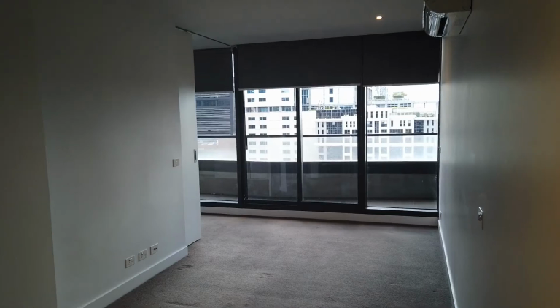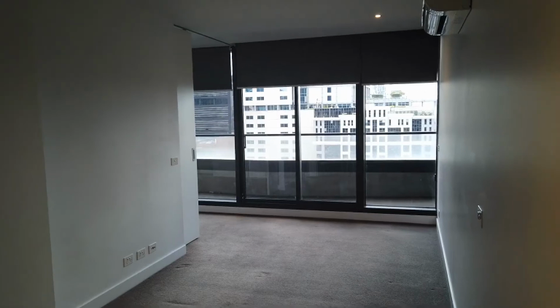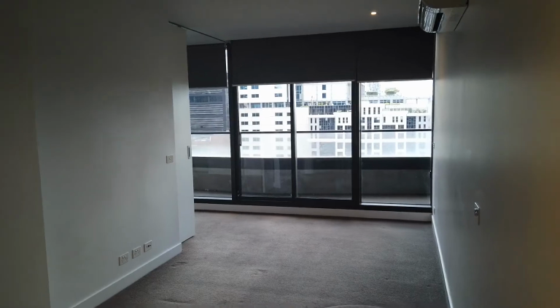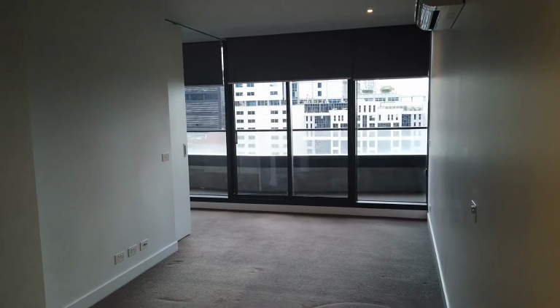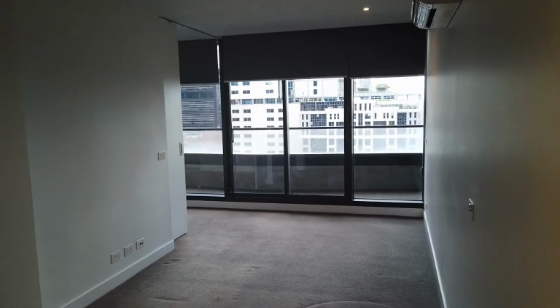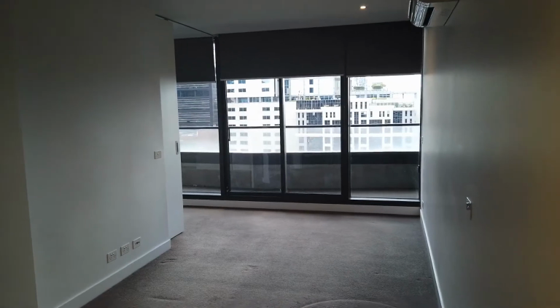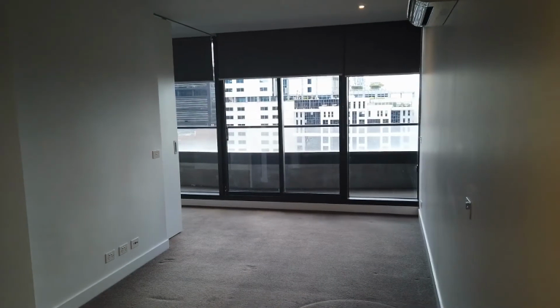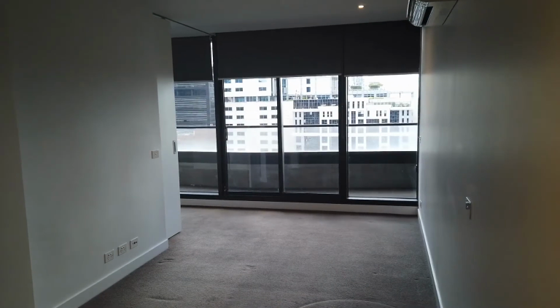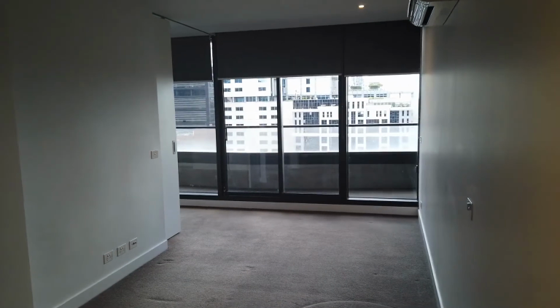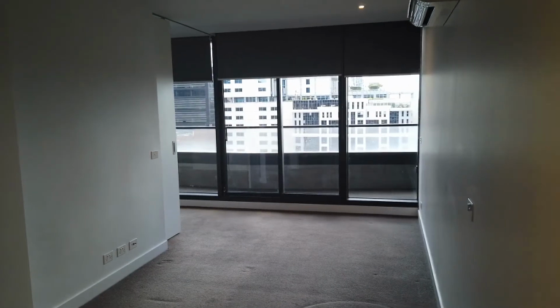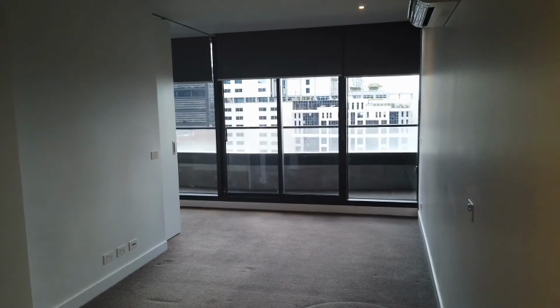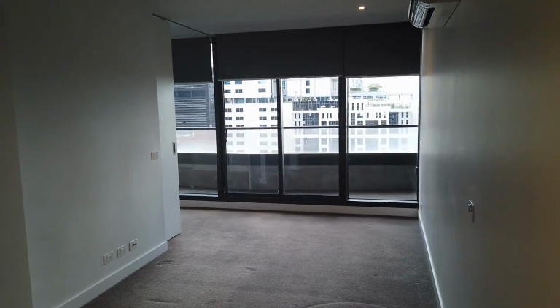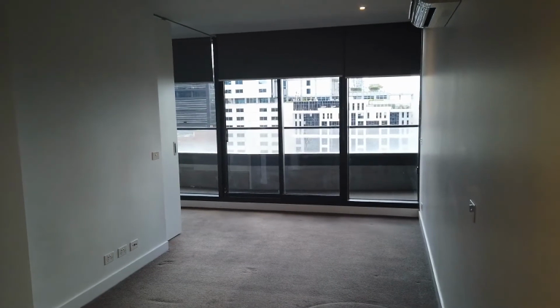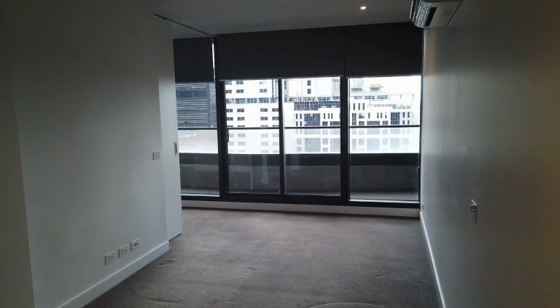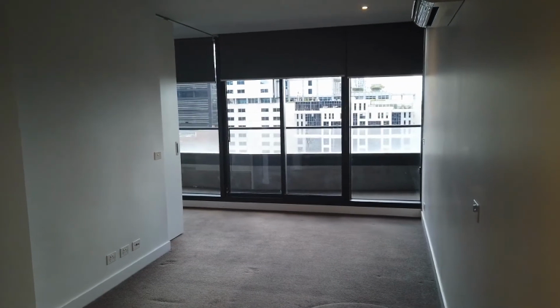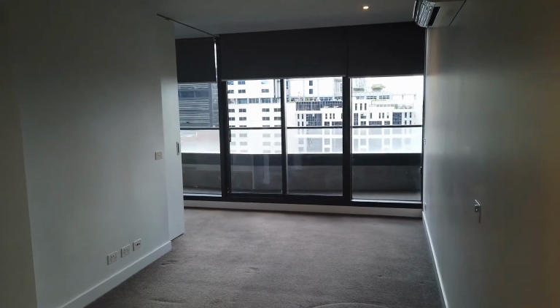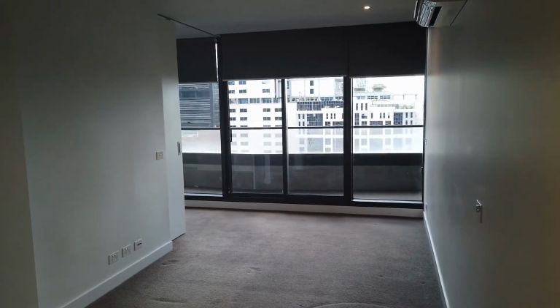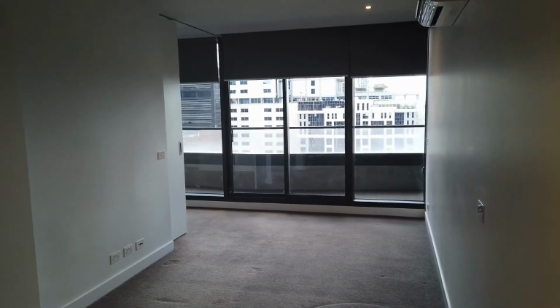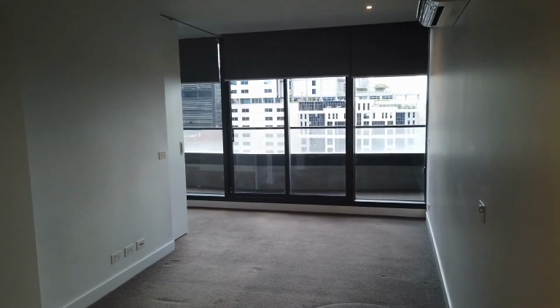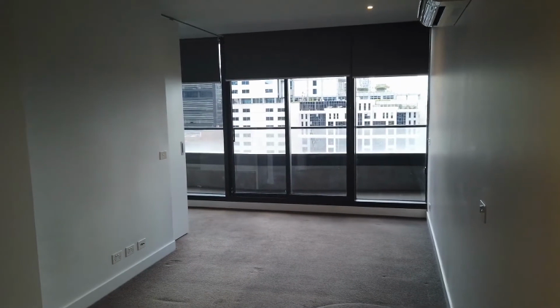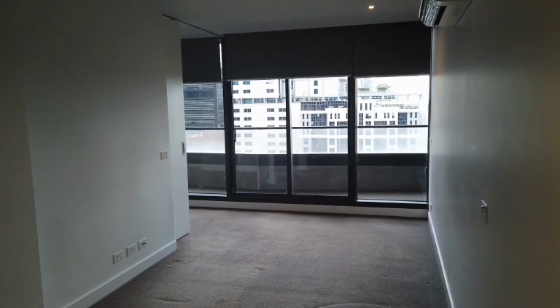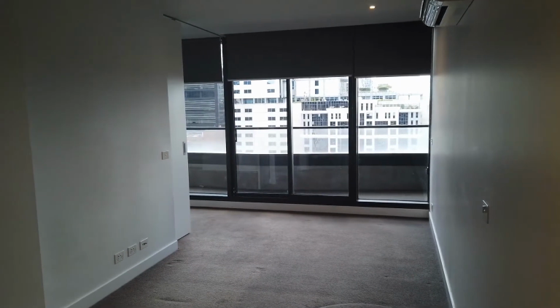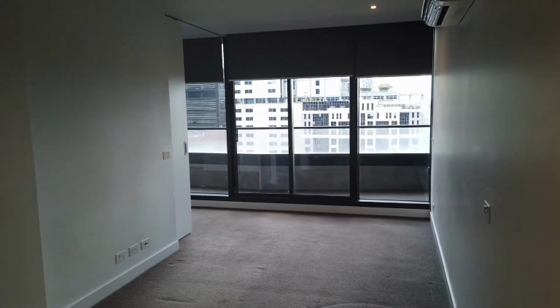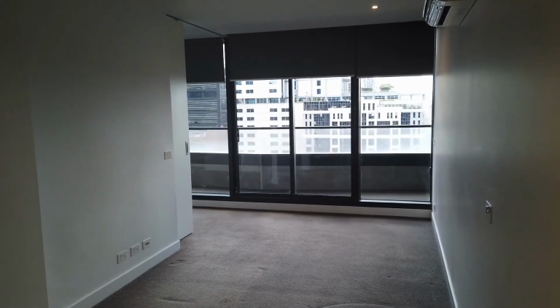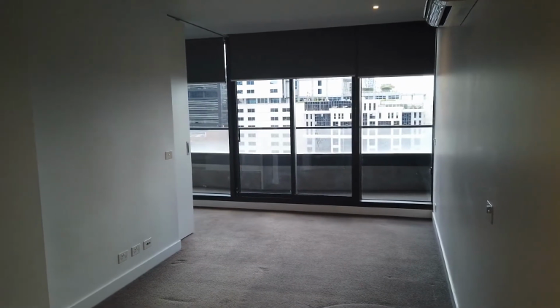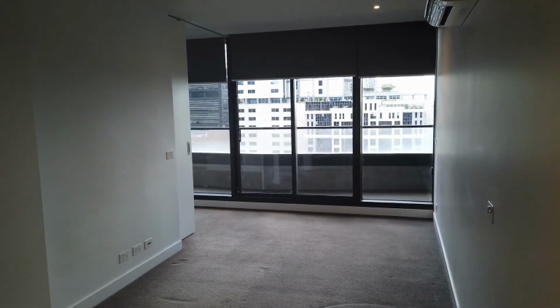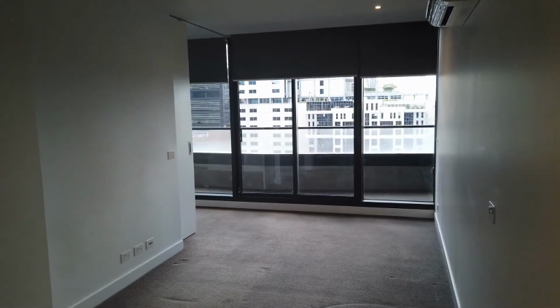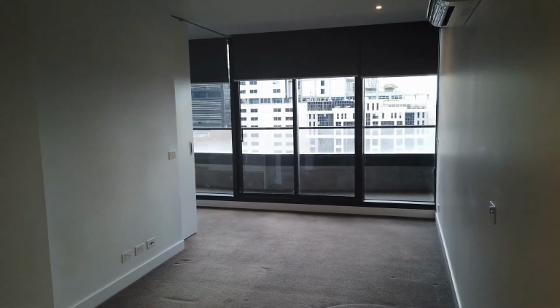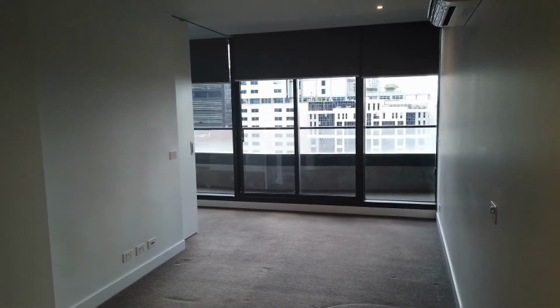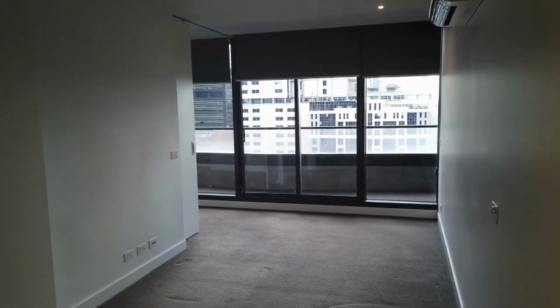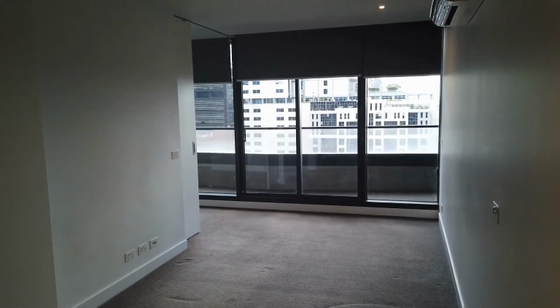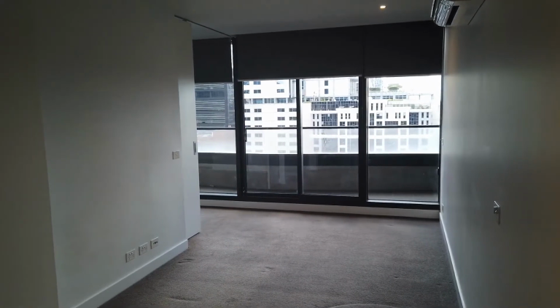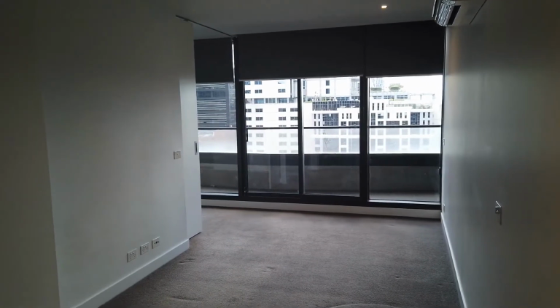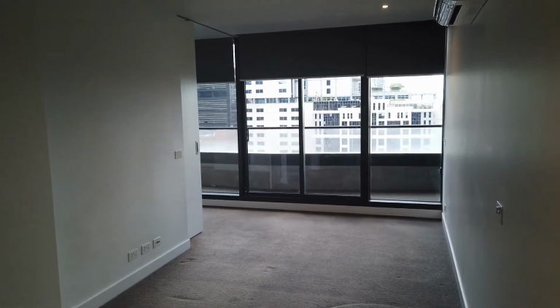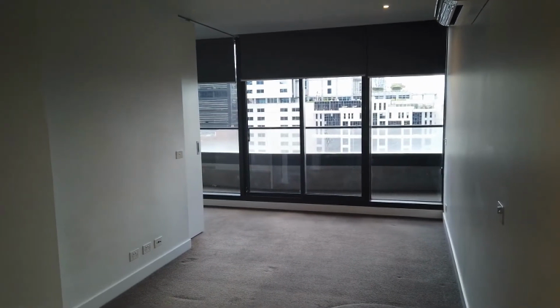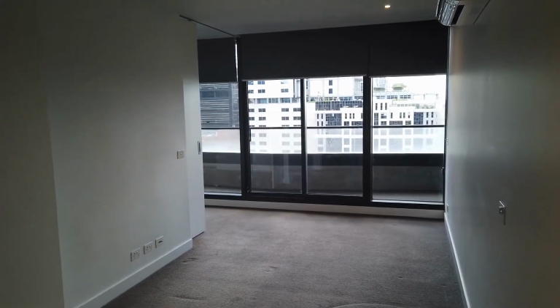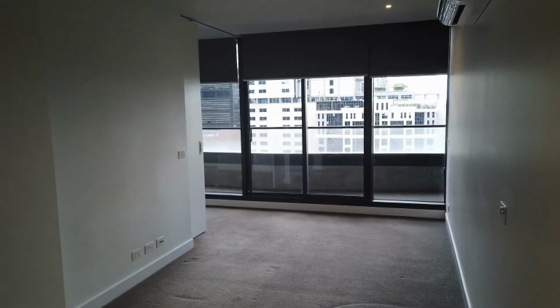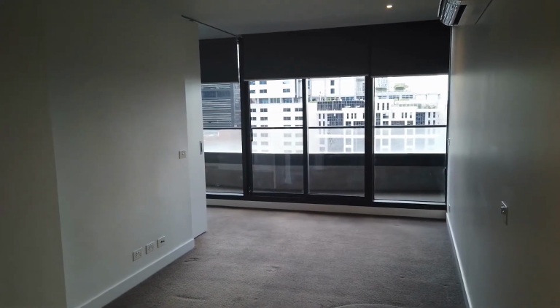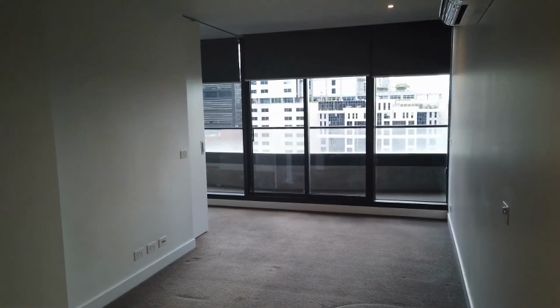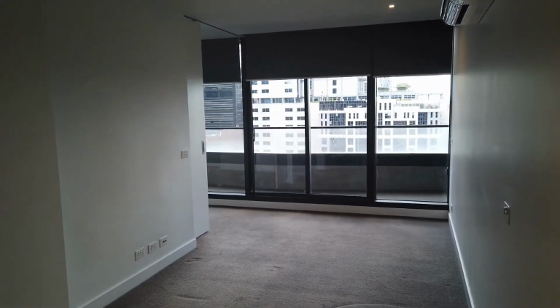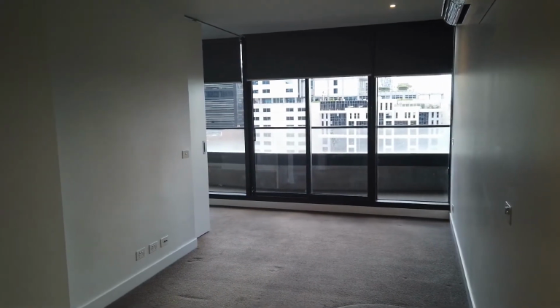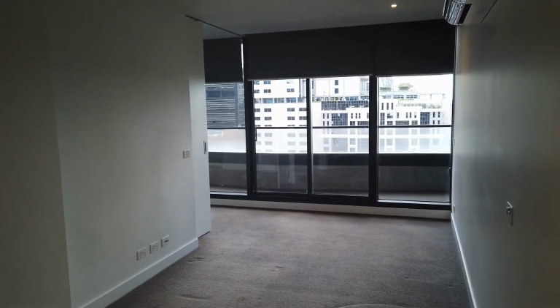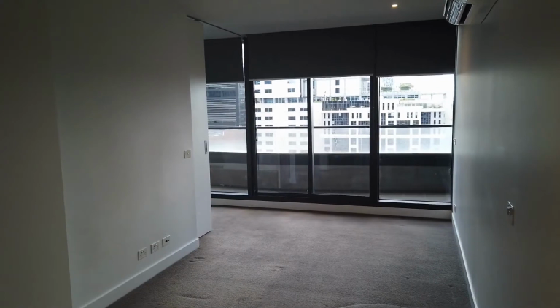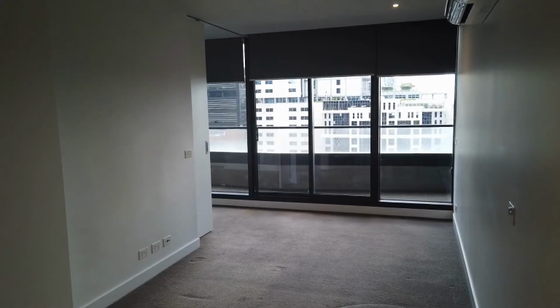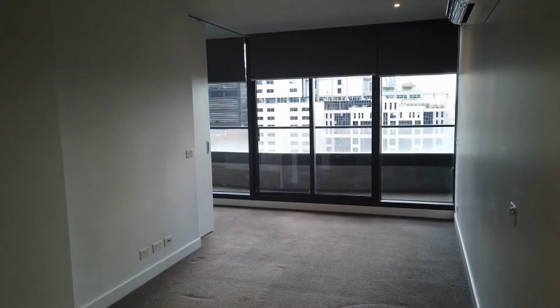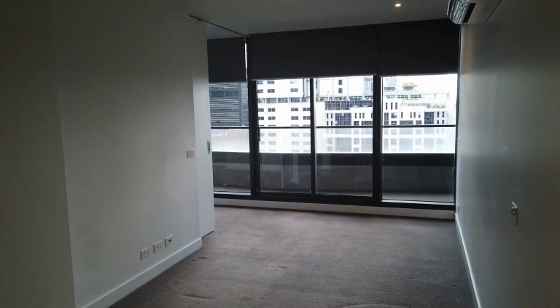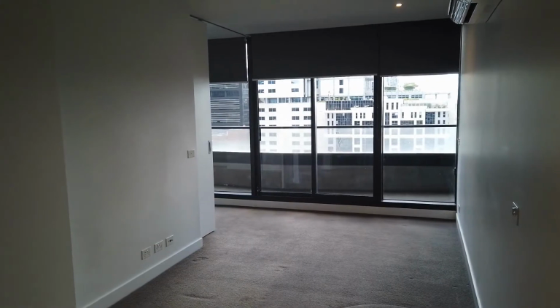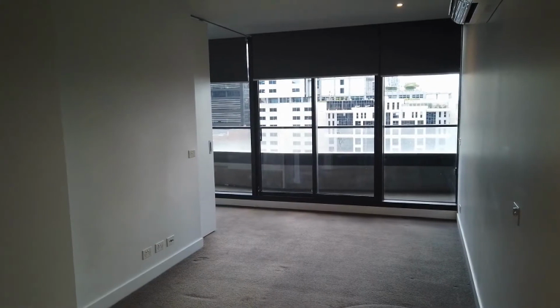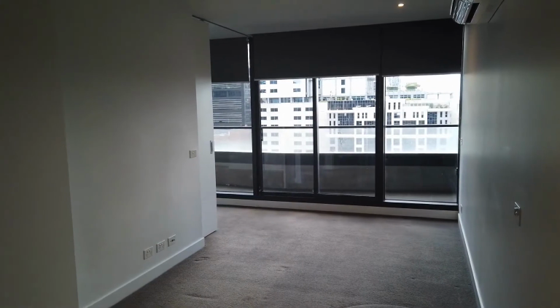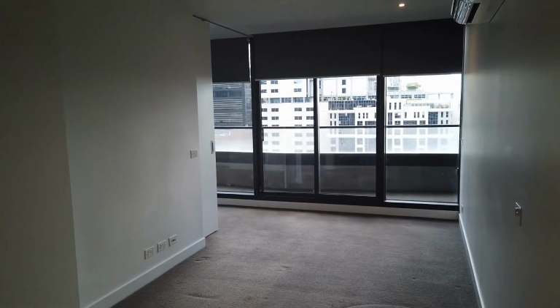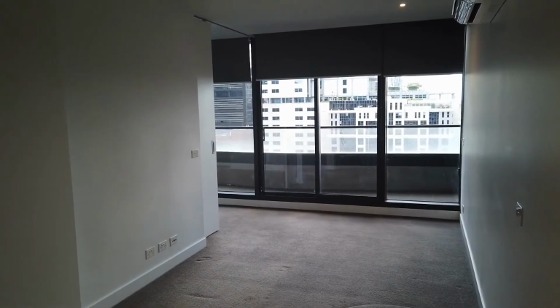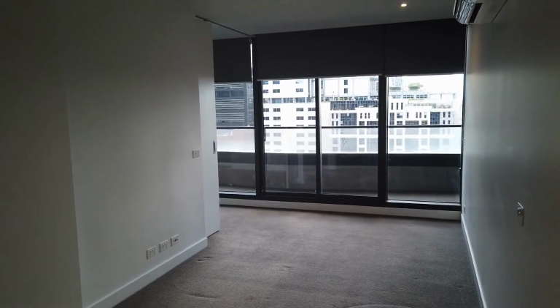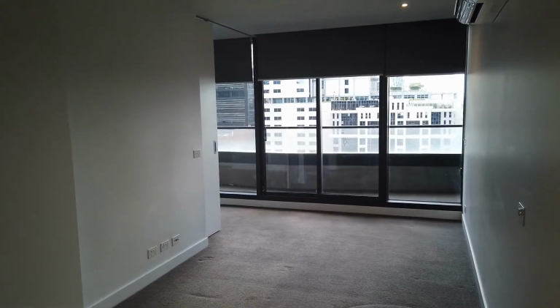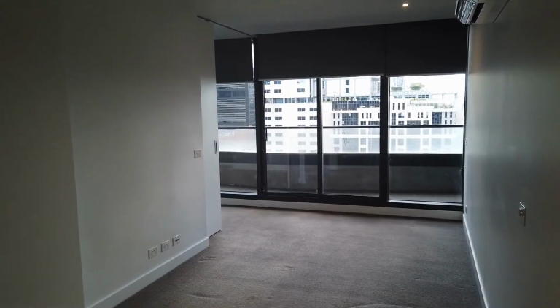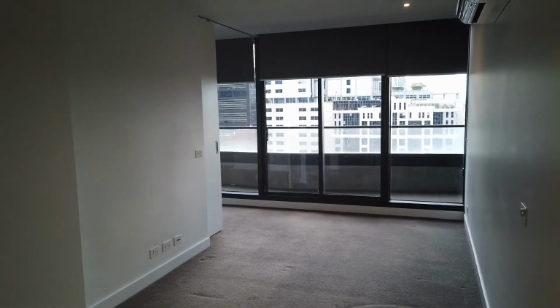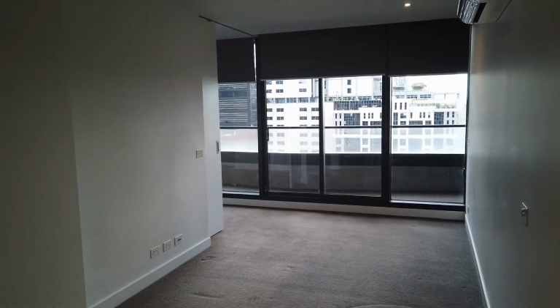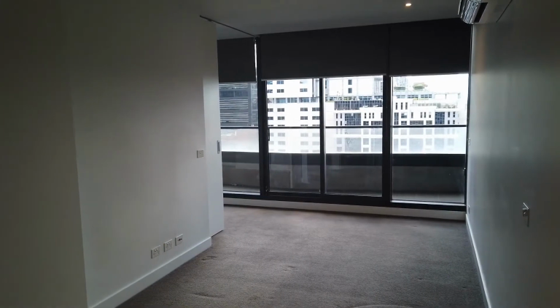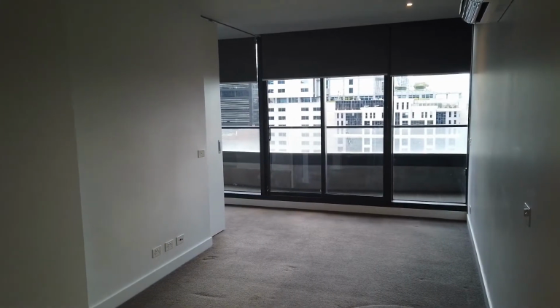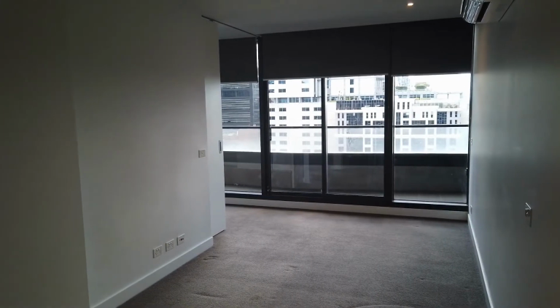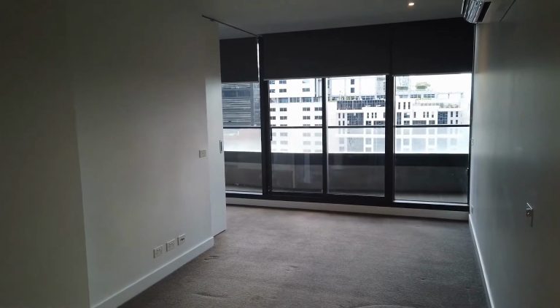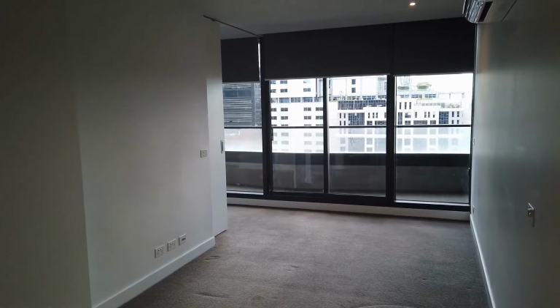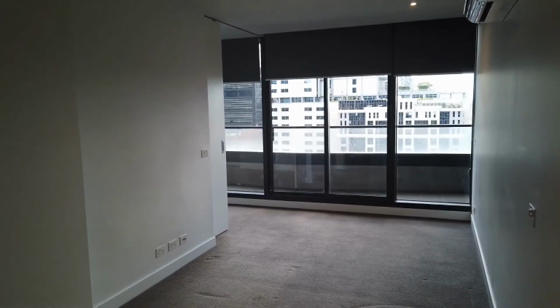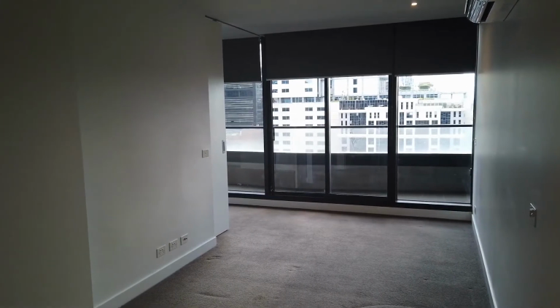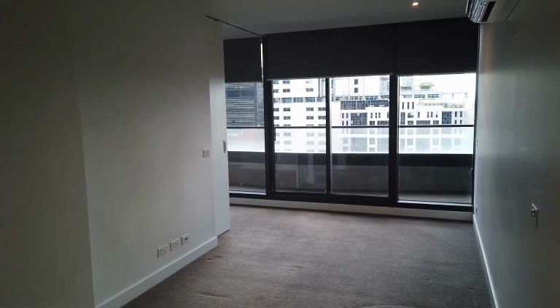This is Cathy from Melbourne Real Estate here to do a marketing video for Unit 2009 of 7 Catherine Place in Melbourne.